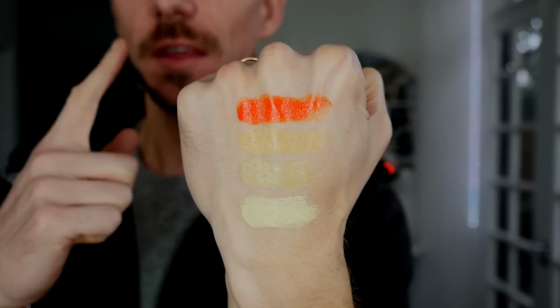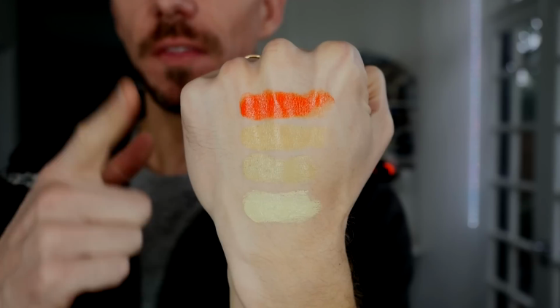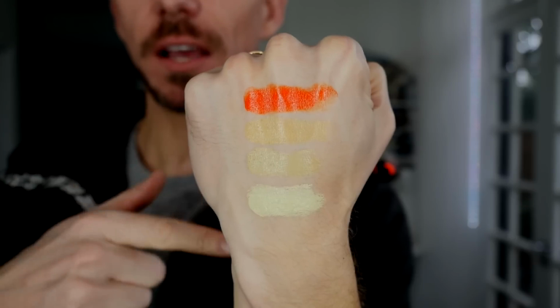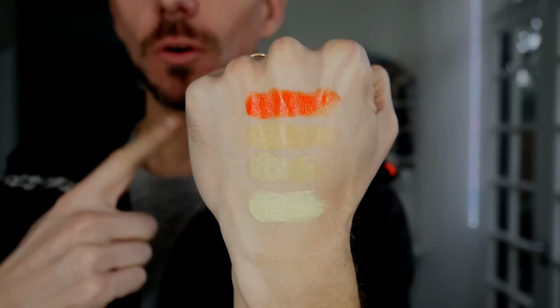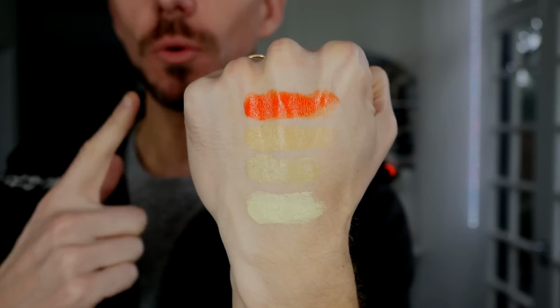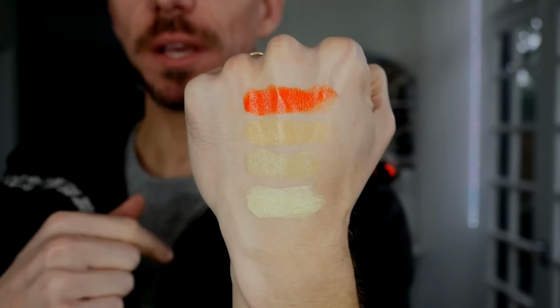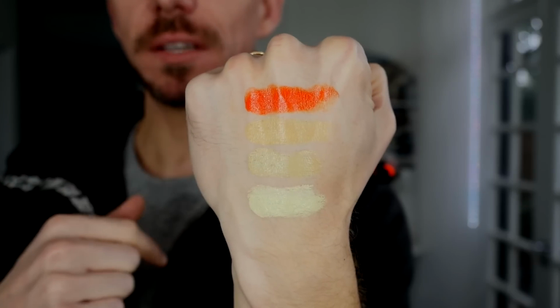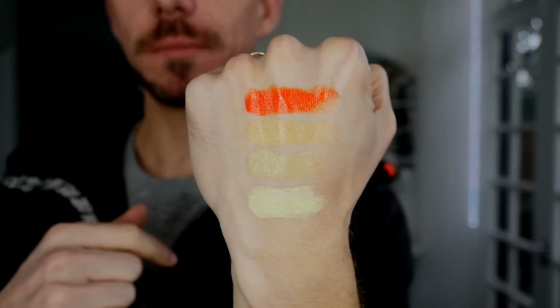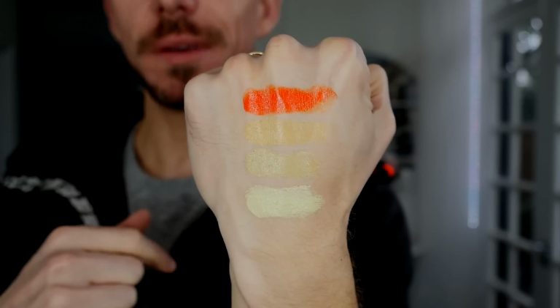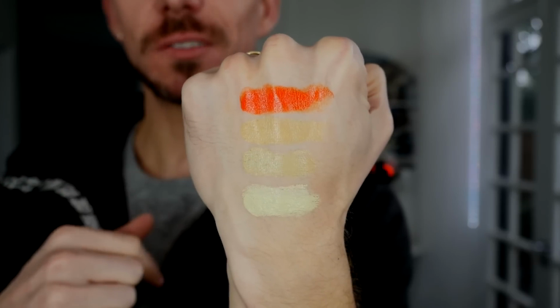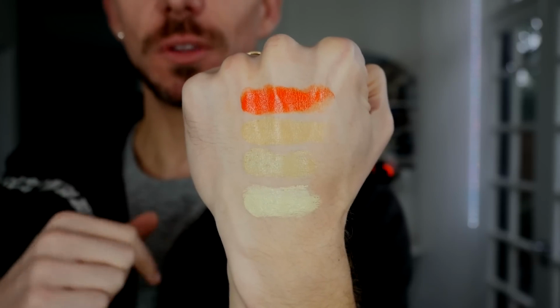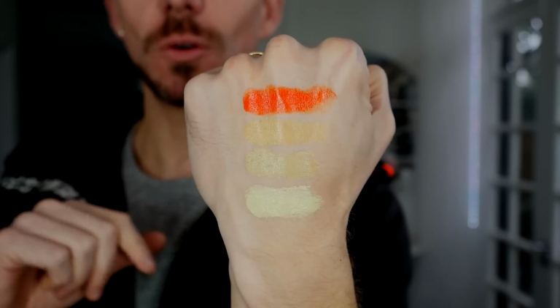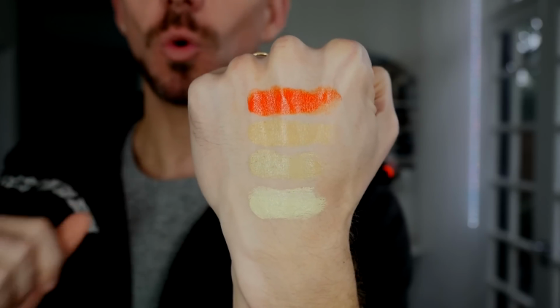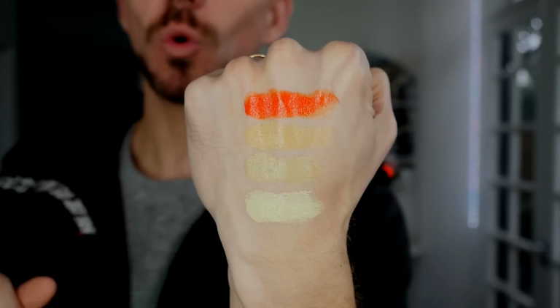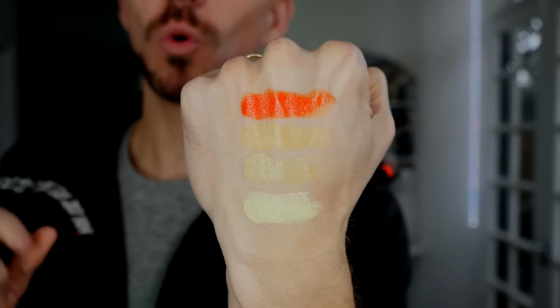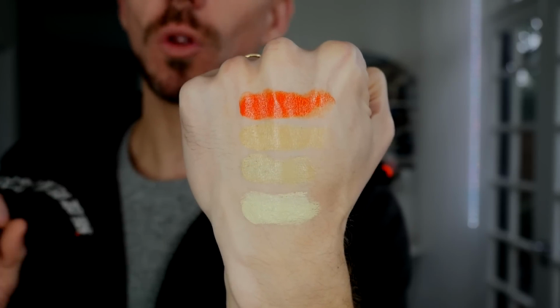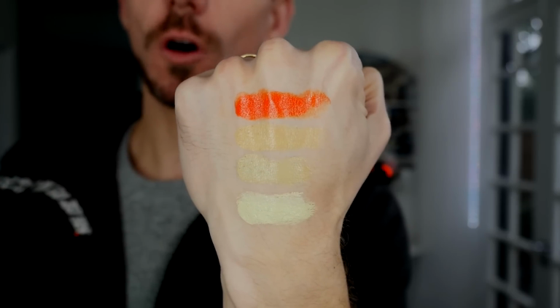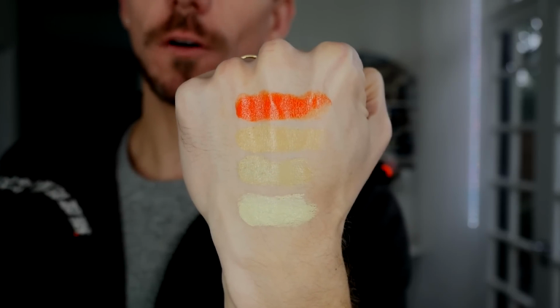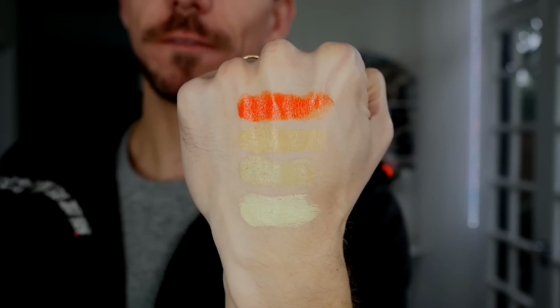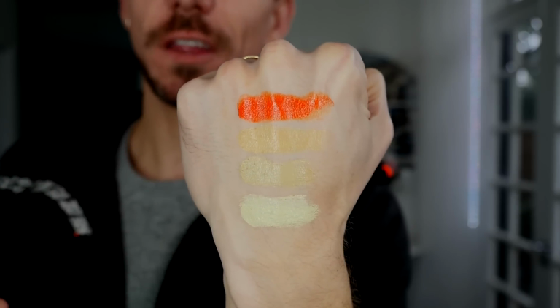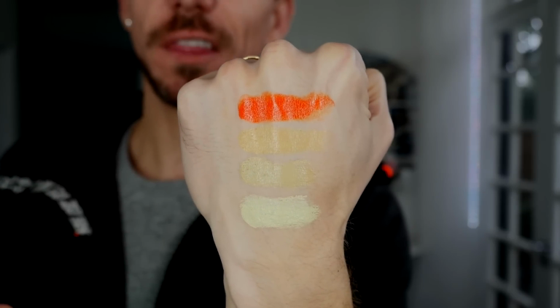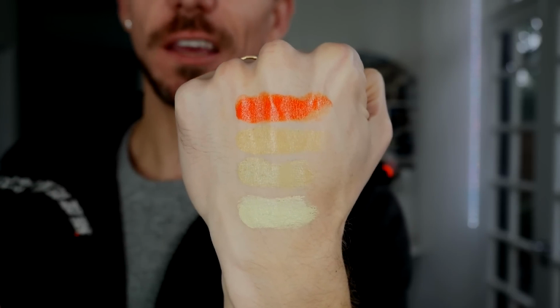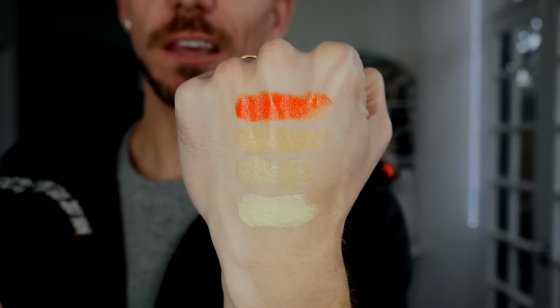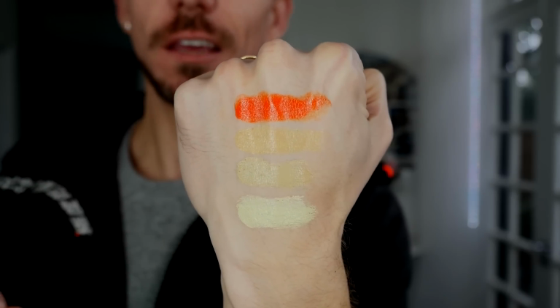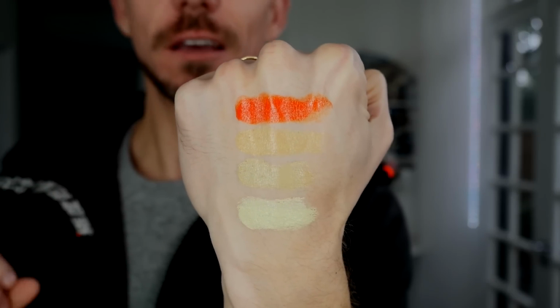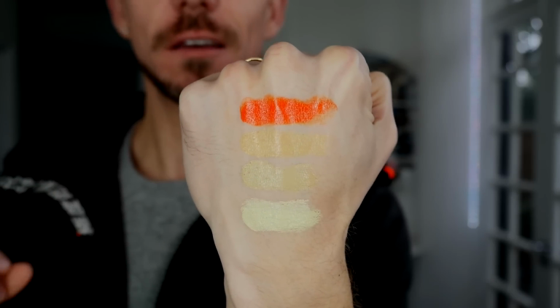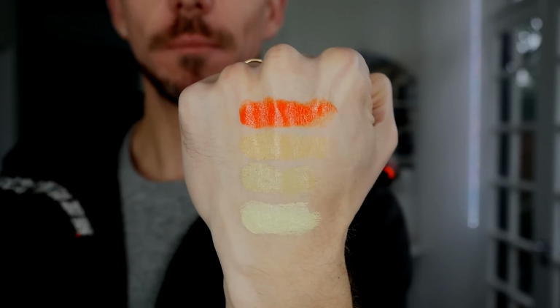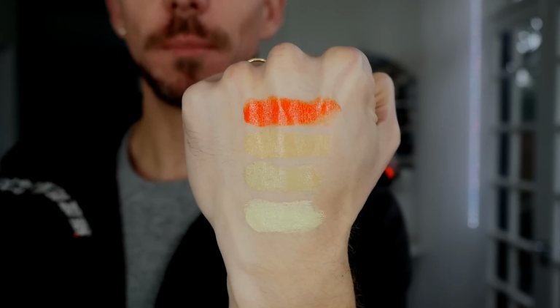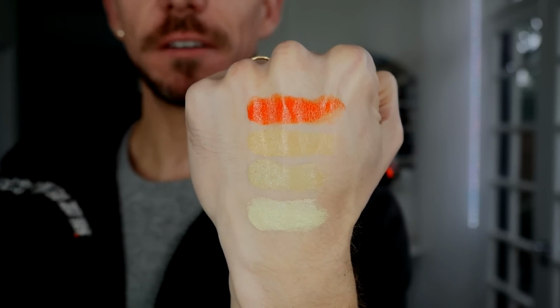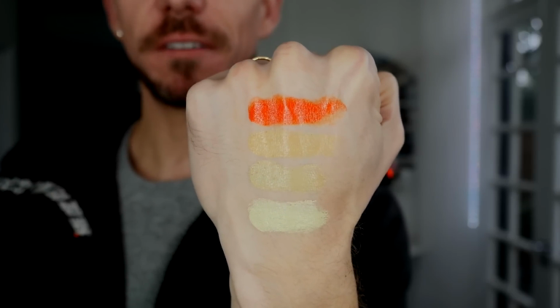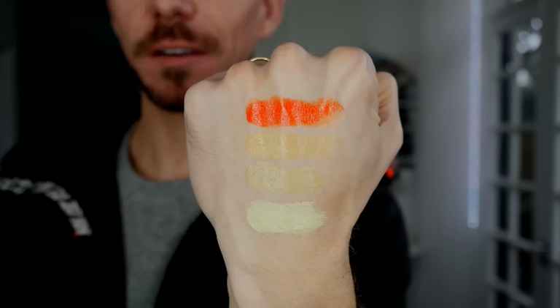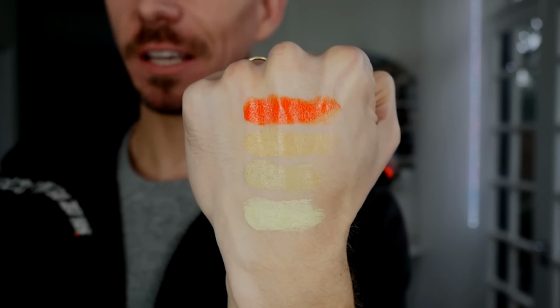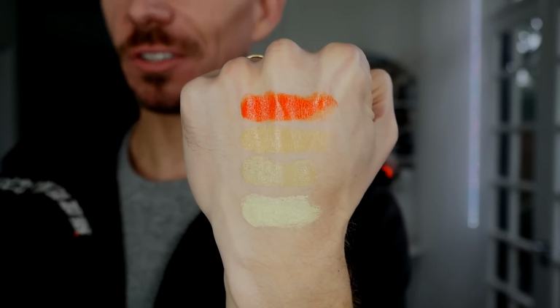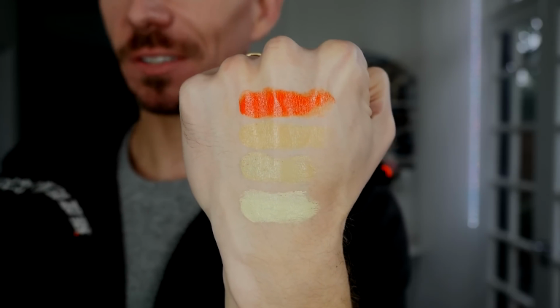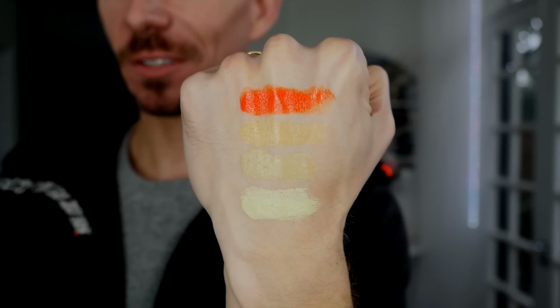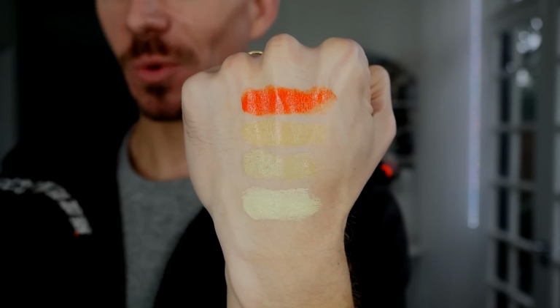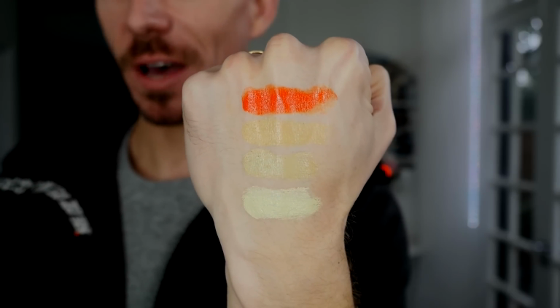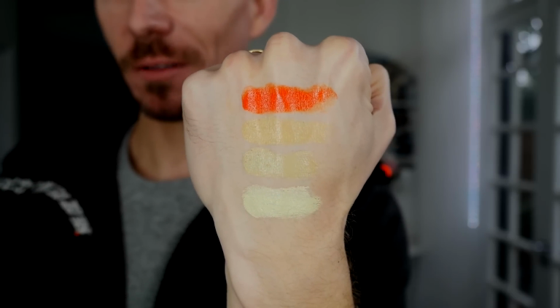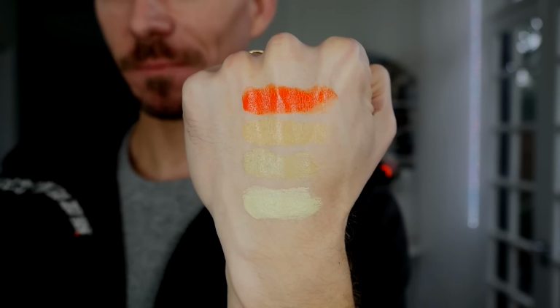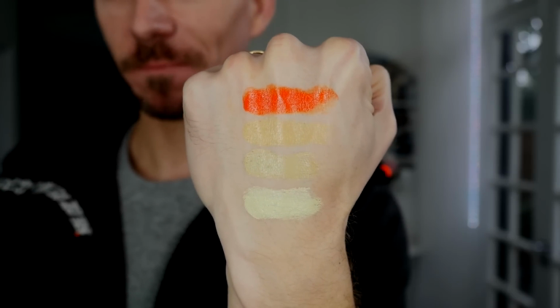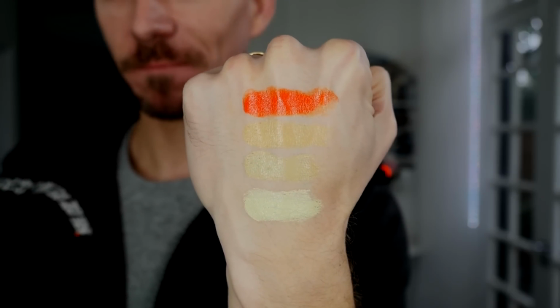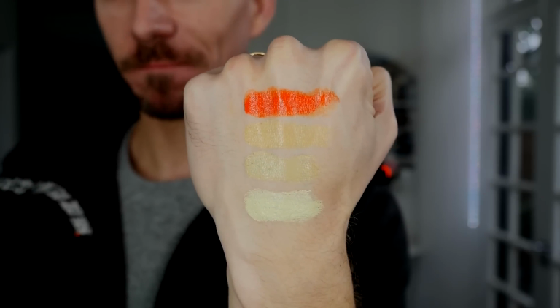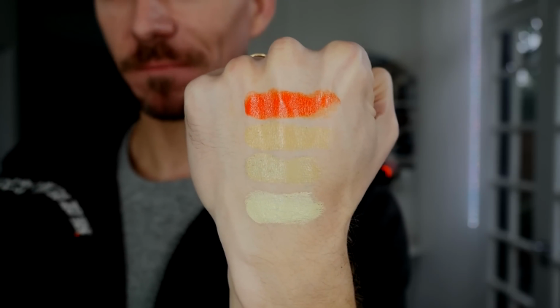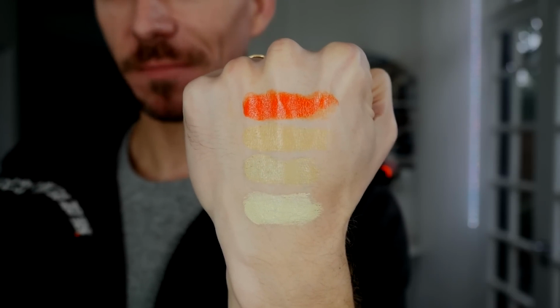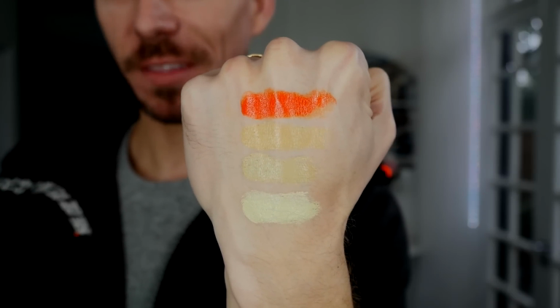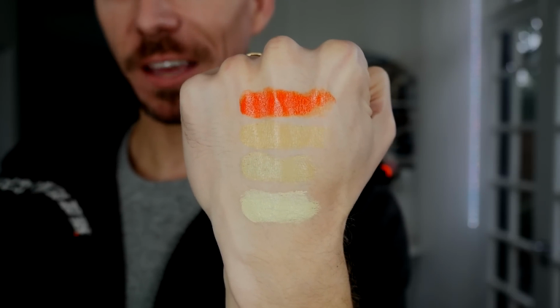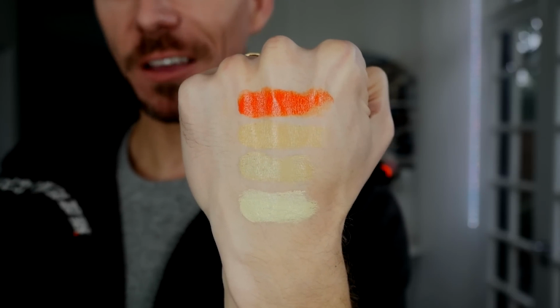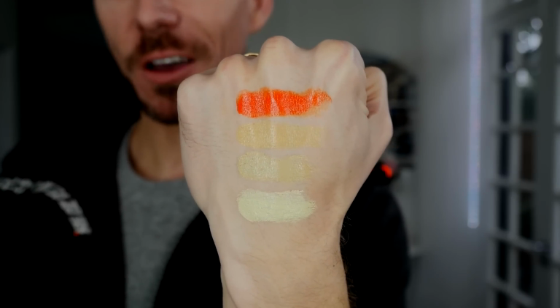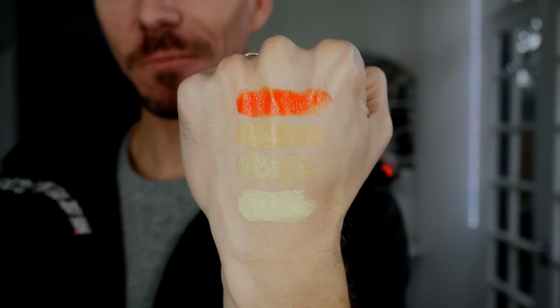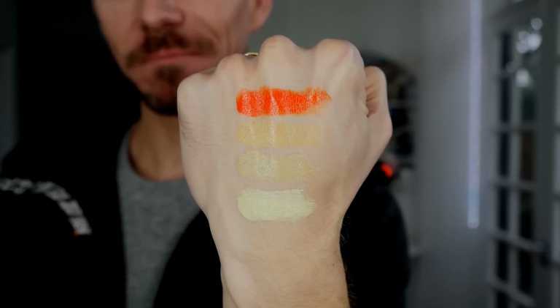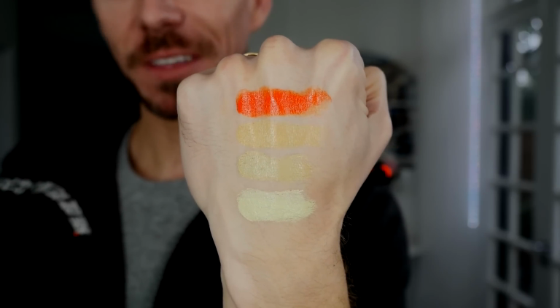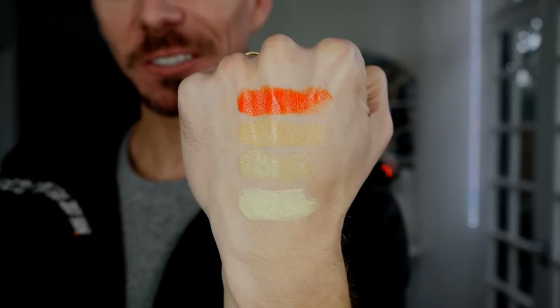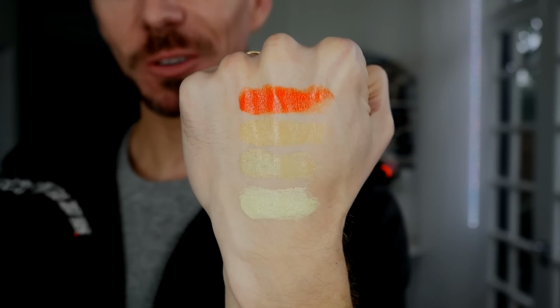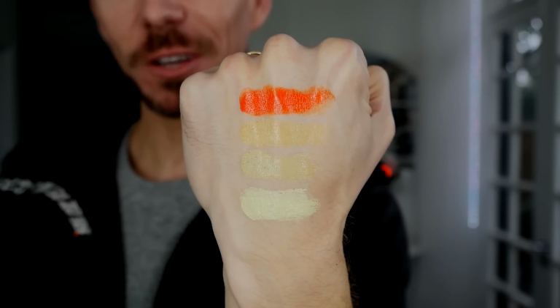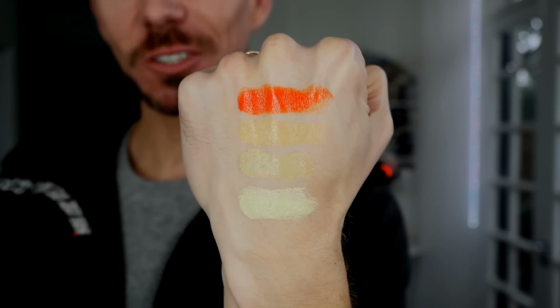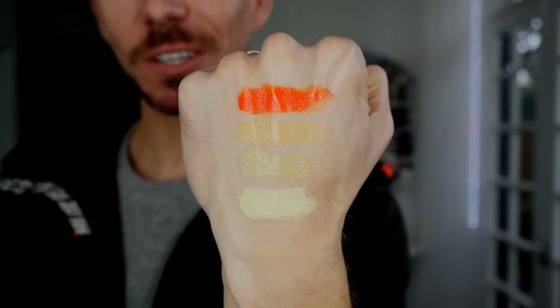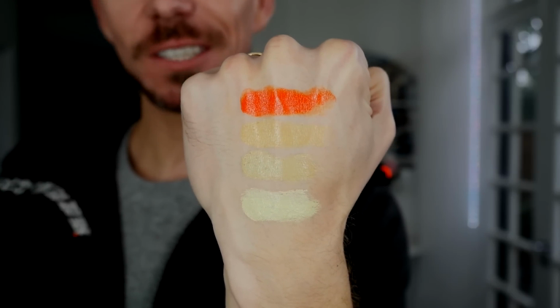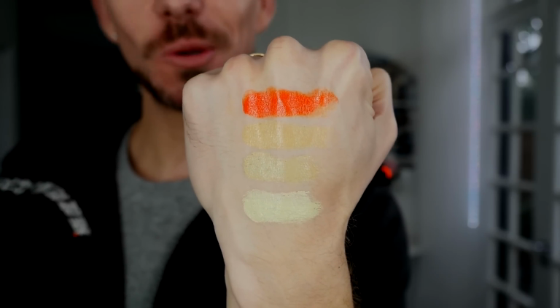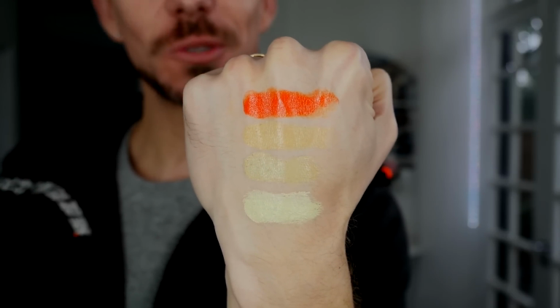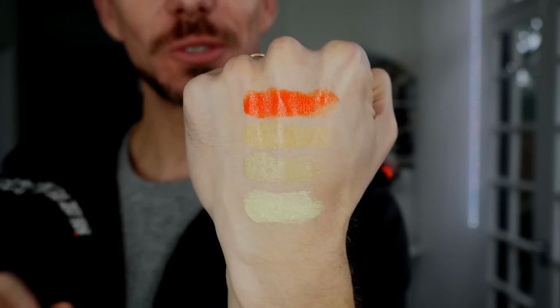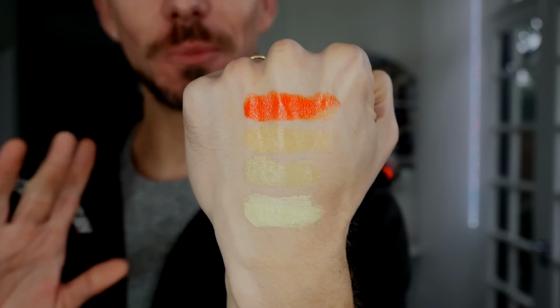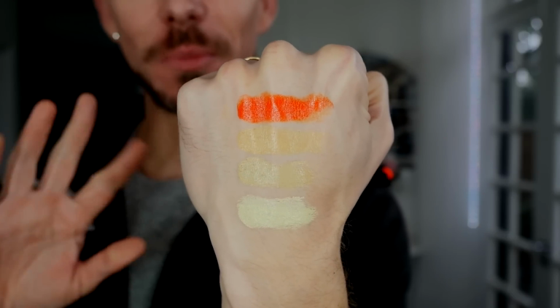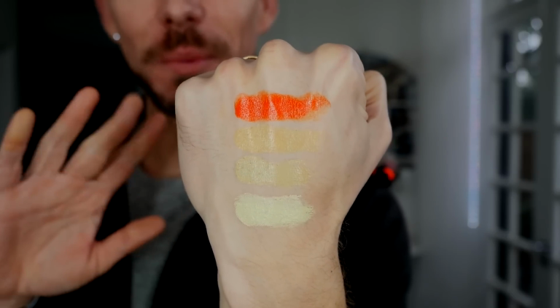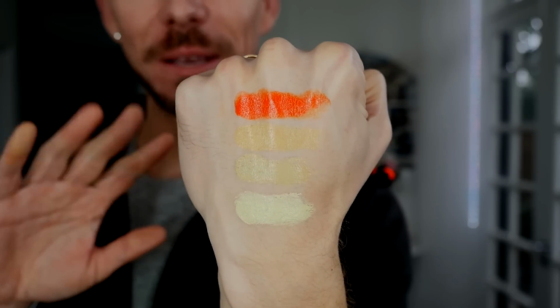They can all be intermixed with all of the mud foundations as well. Thanks so much and I'll see you all soon. Bye bye.